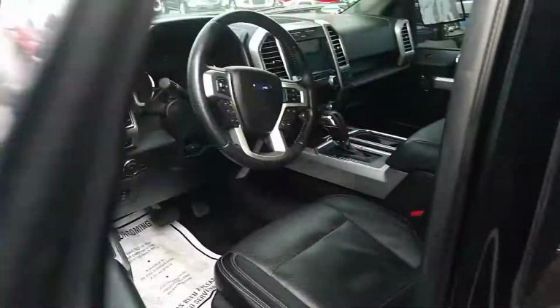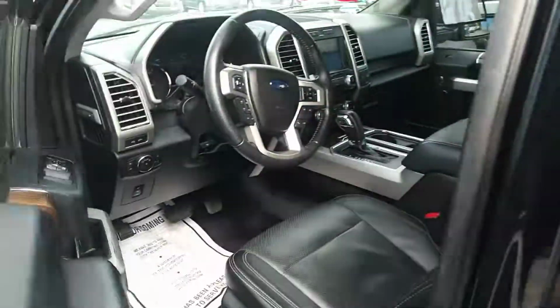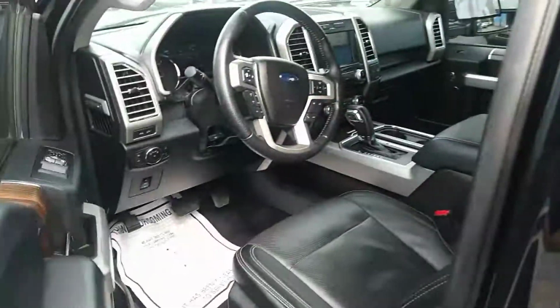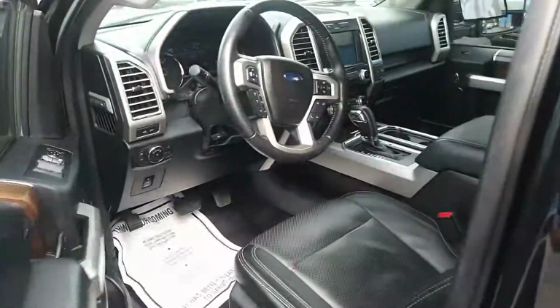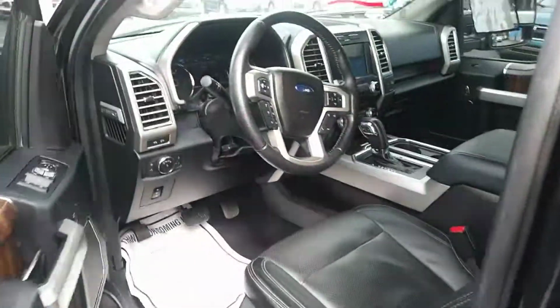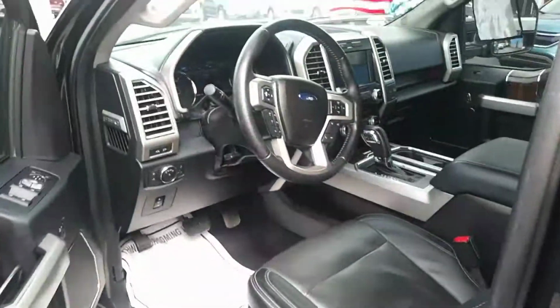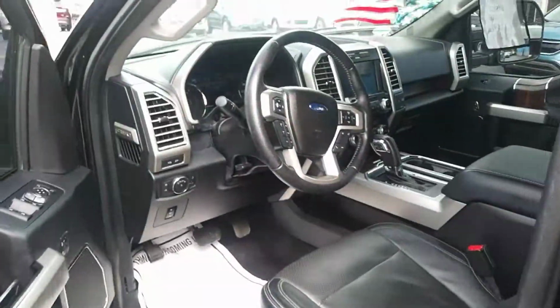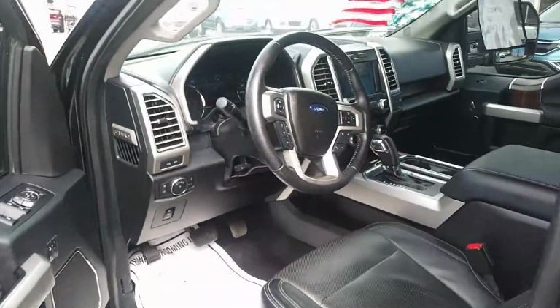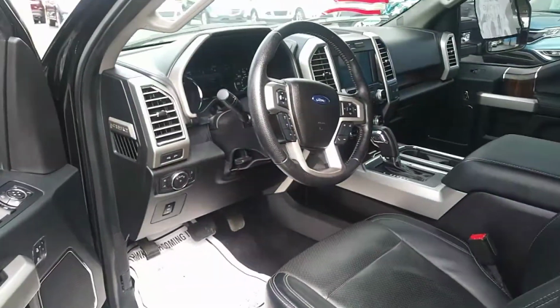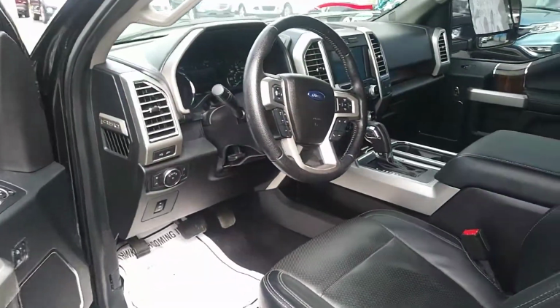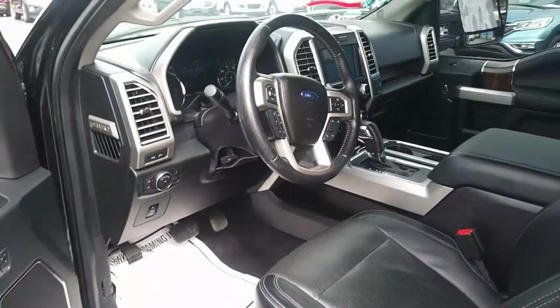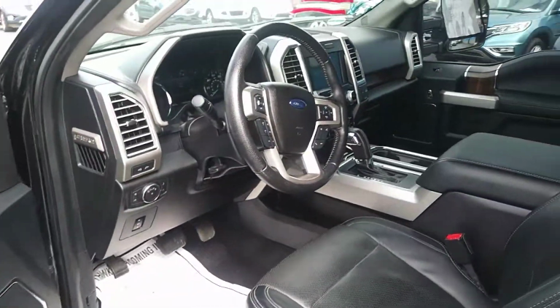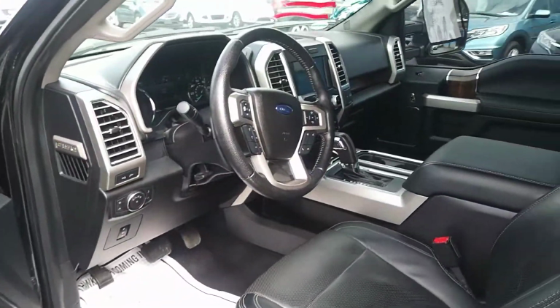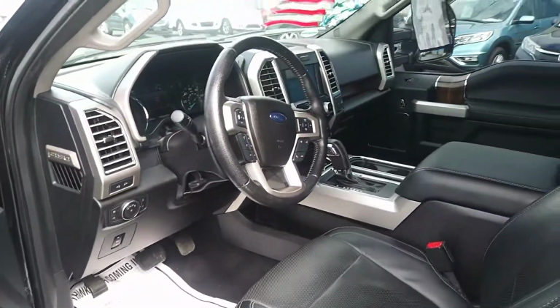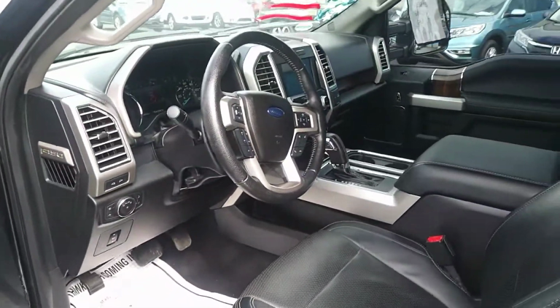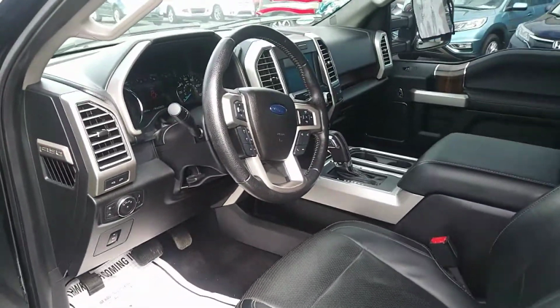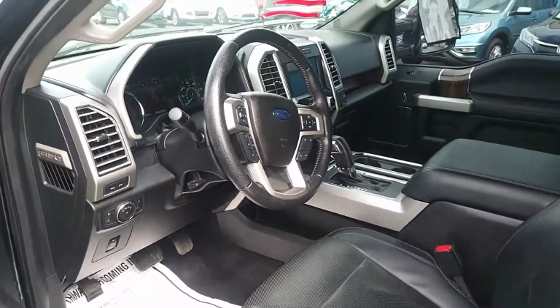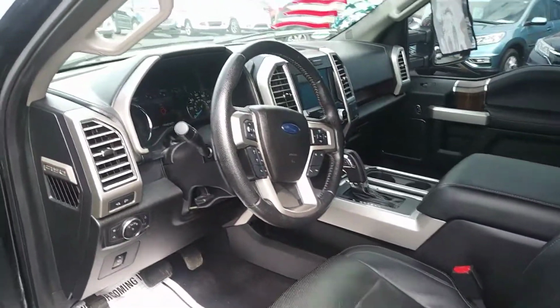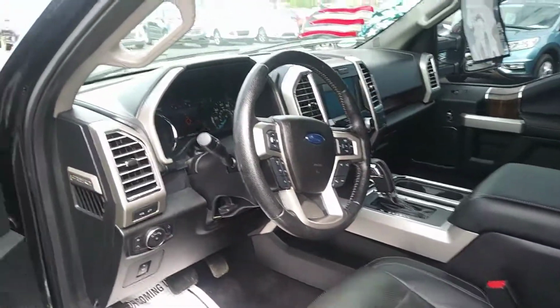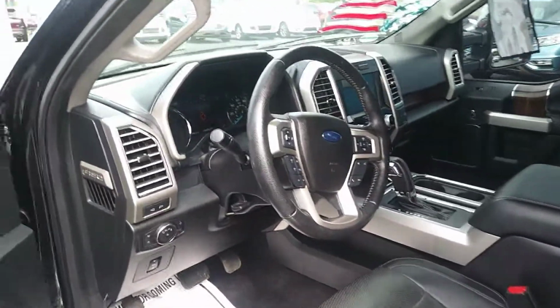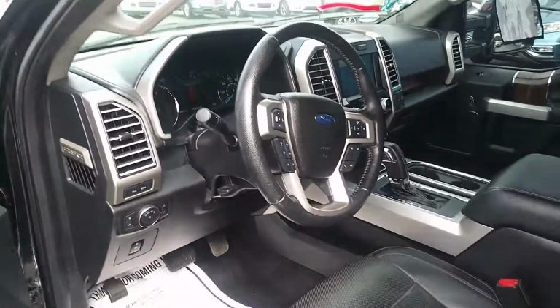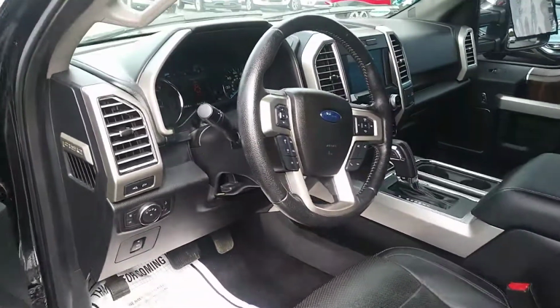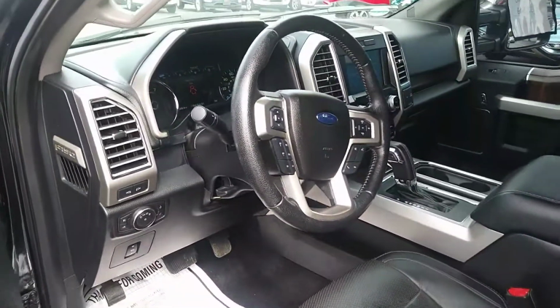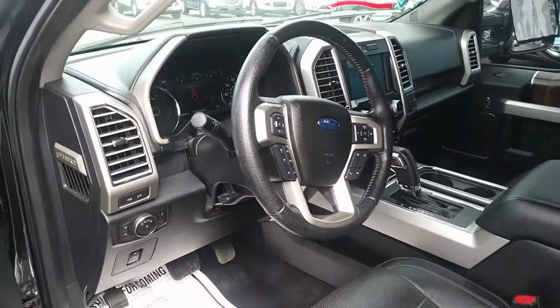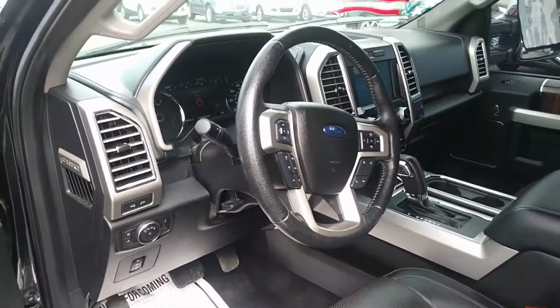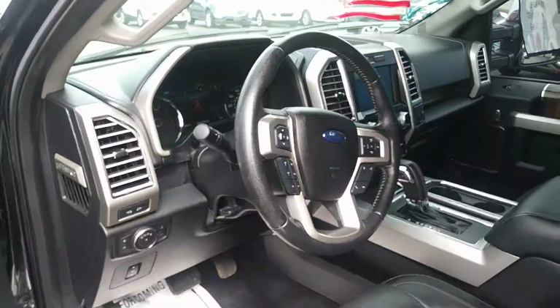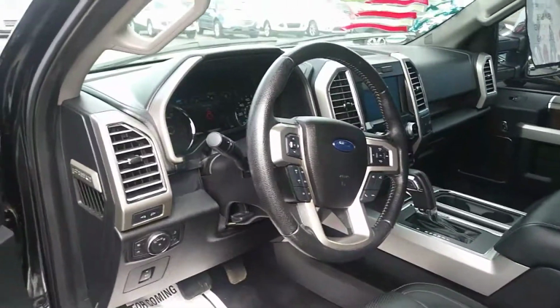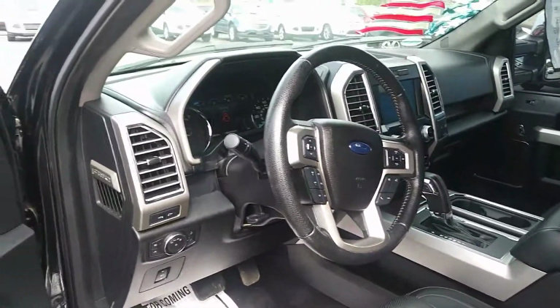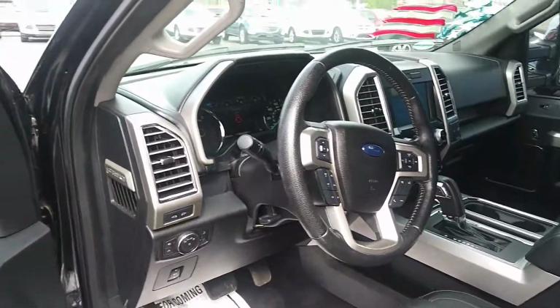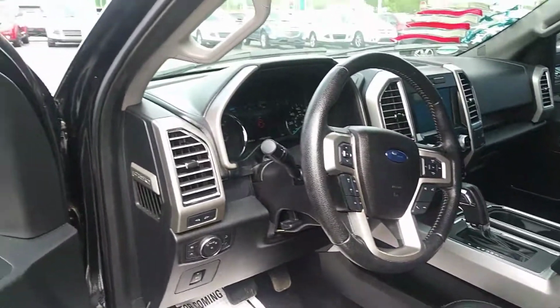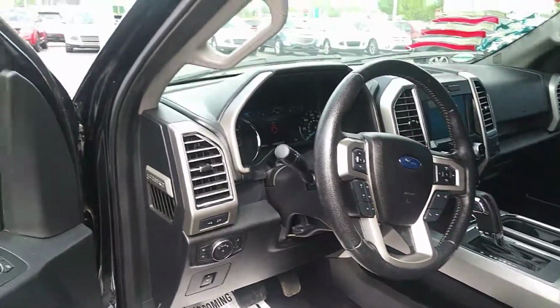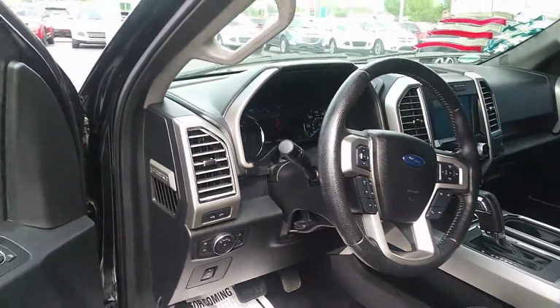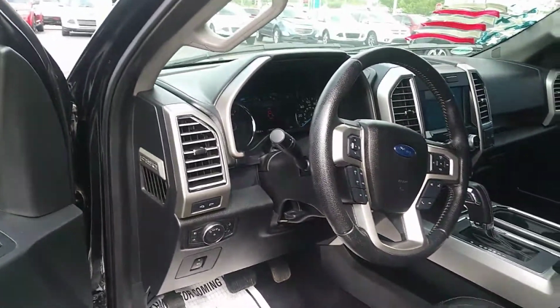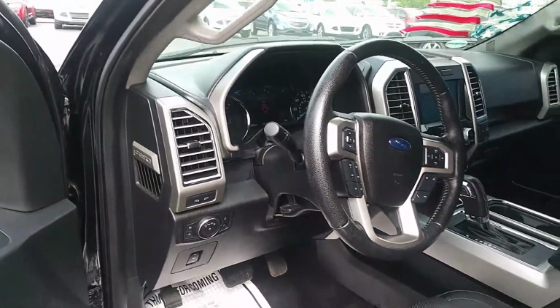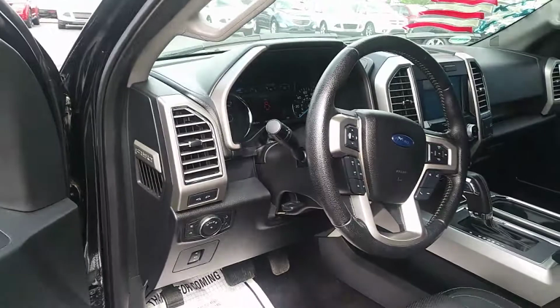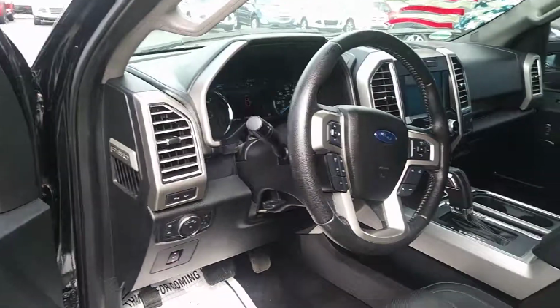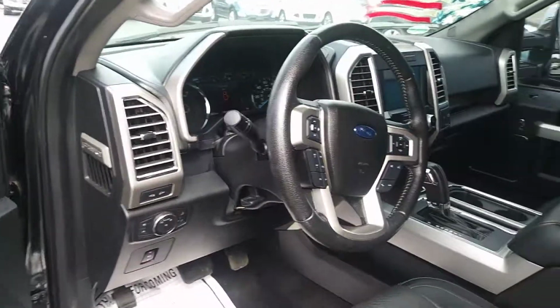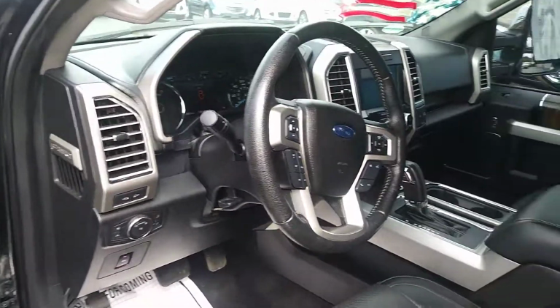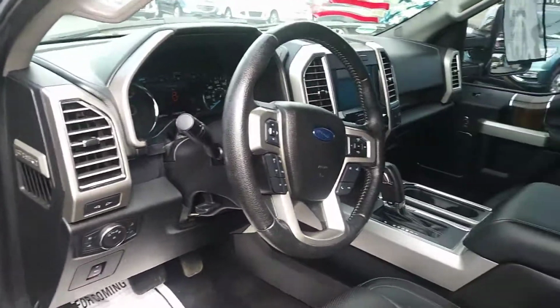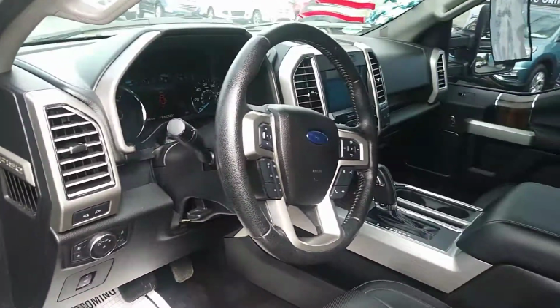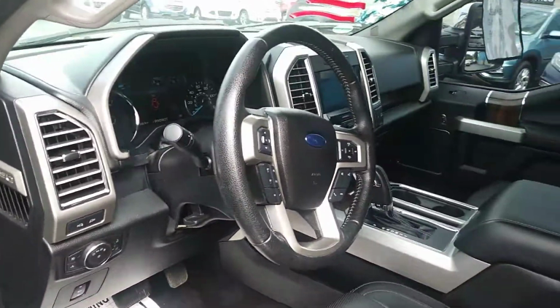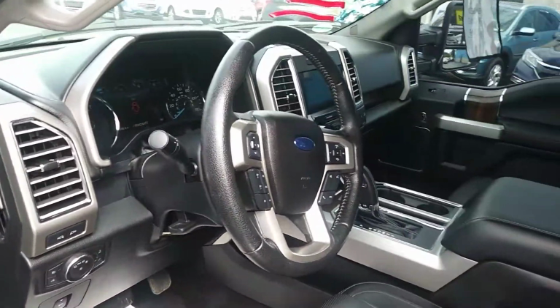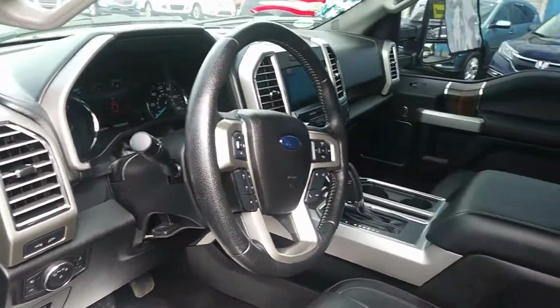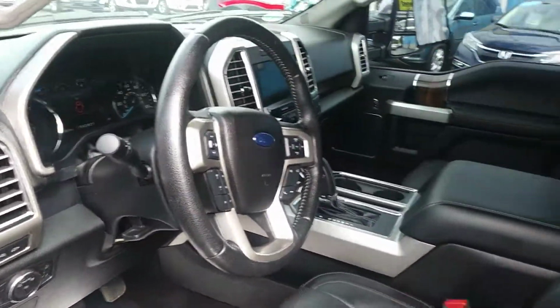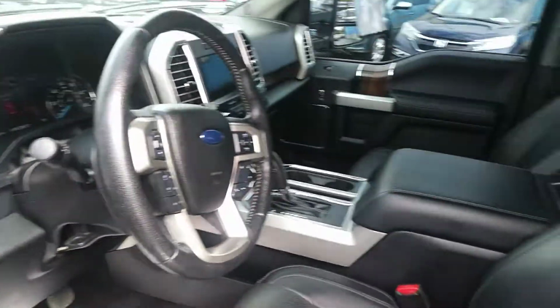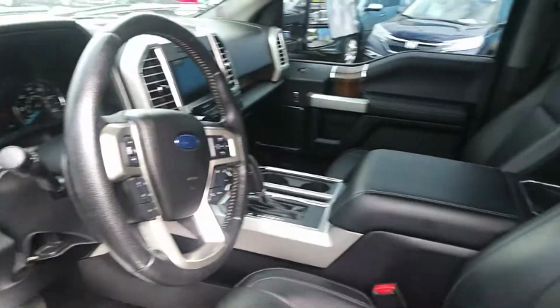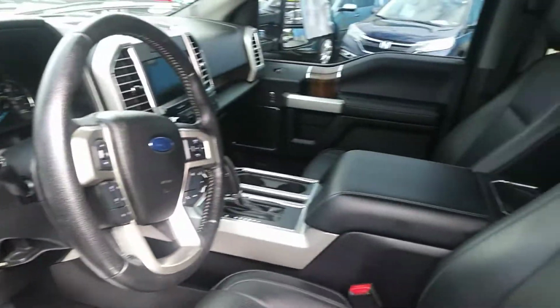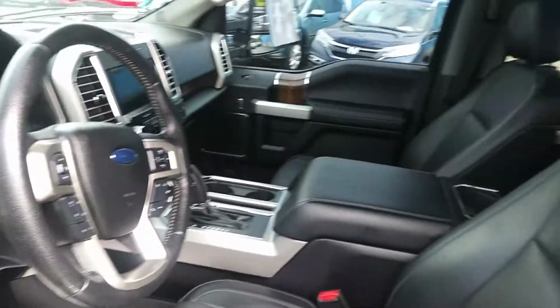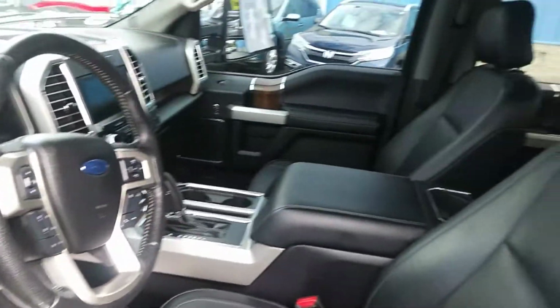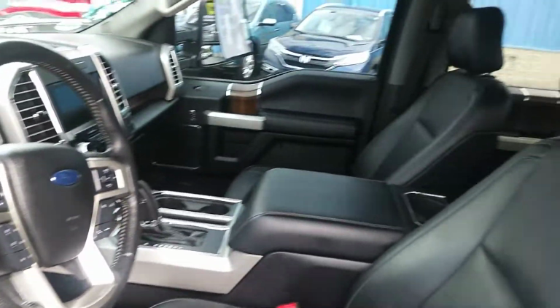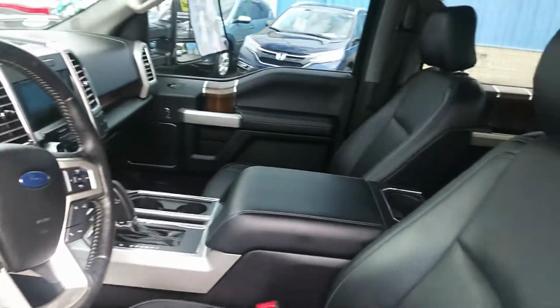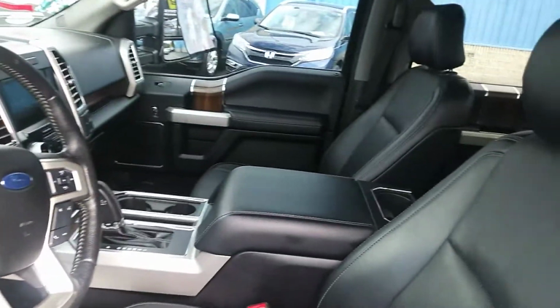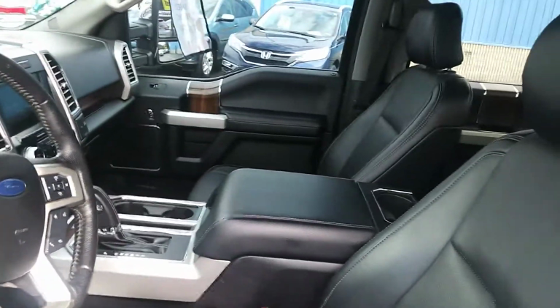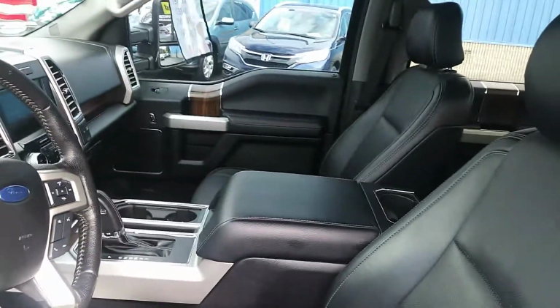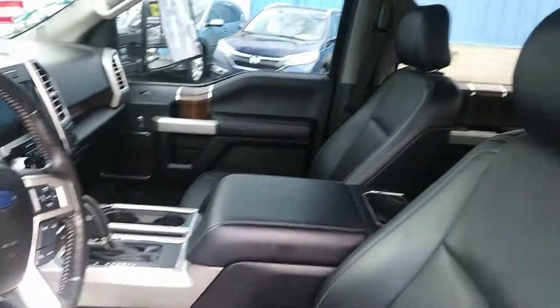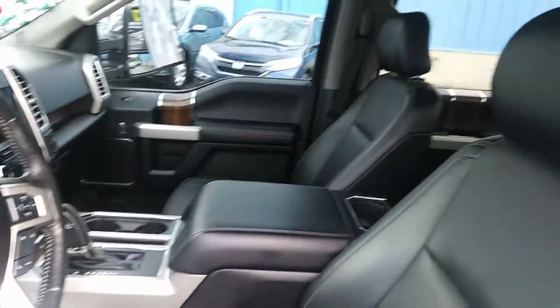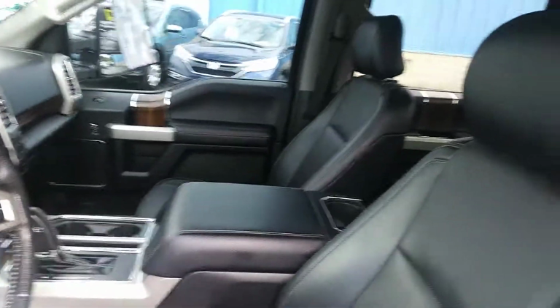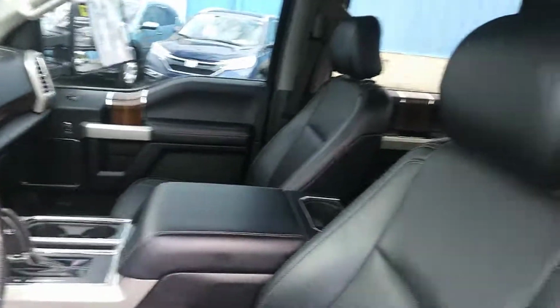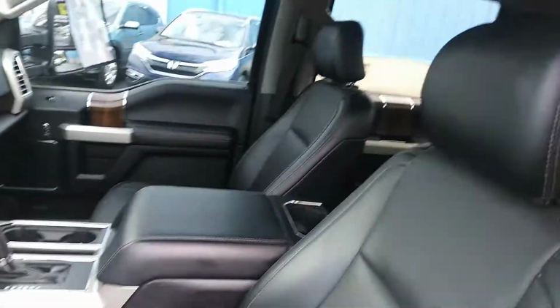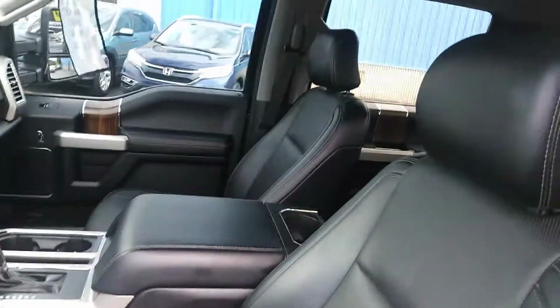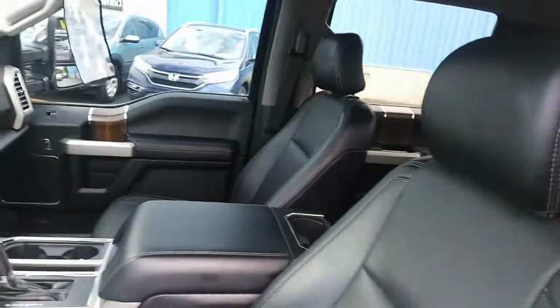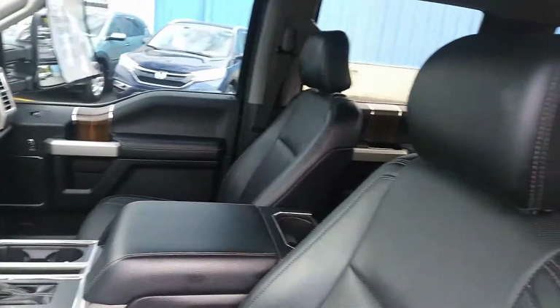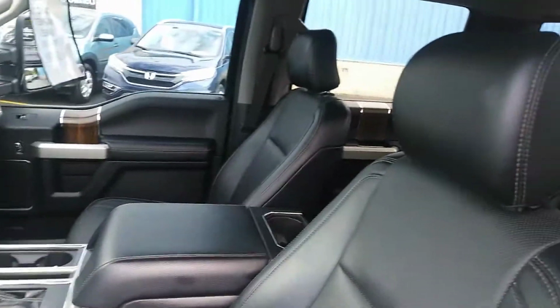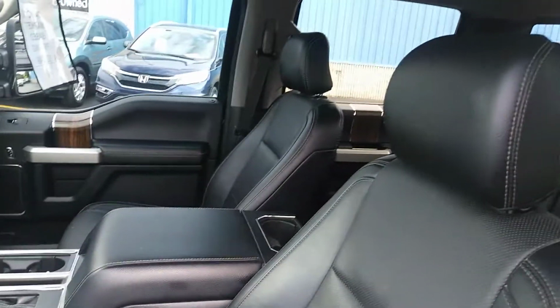A lot of their interior — navigation, all the necessary features. Nice and roomy.